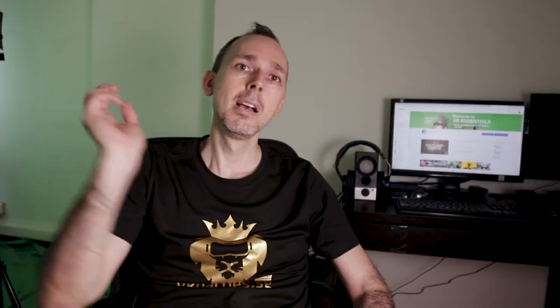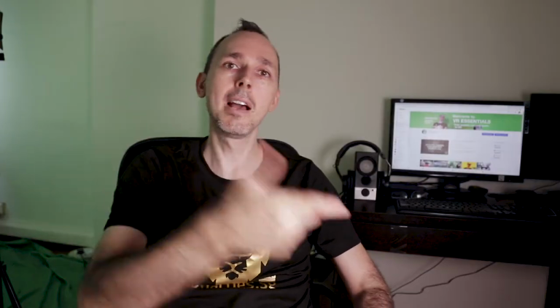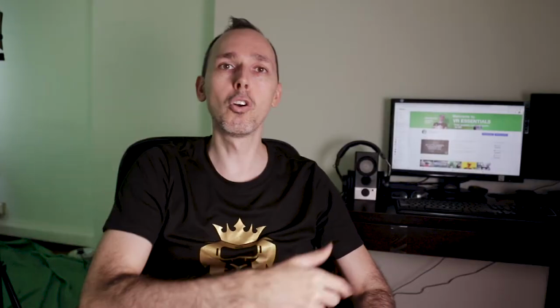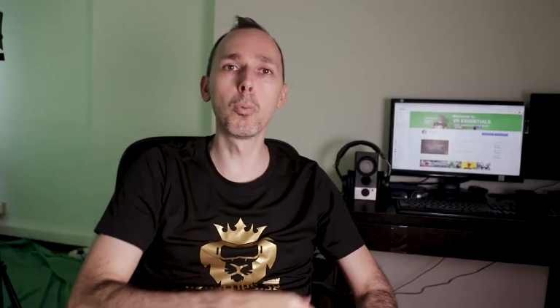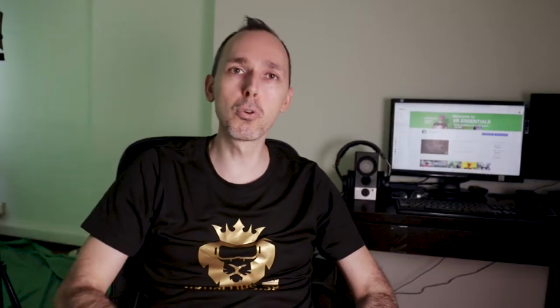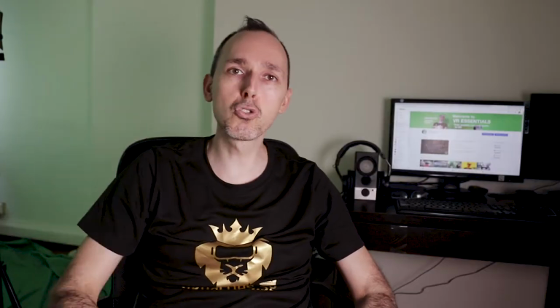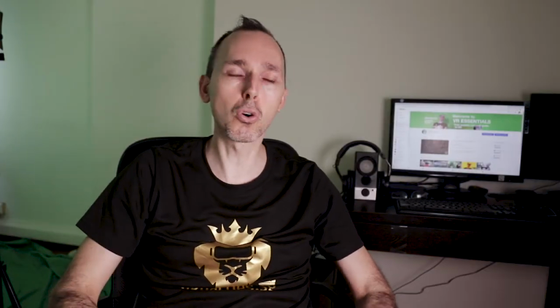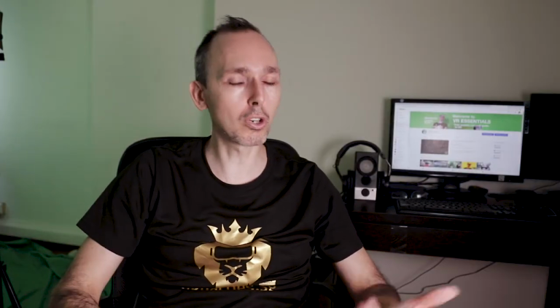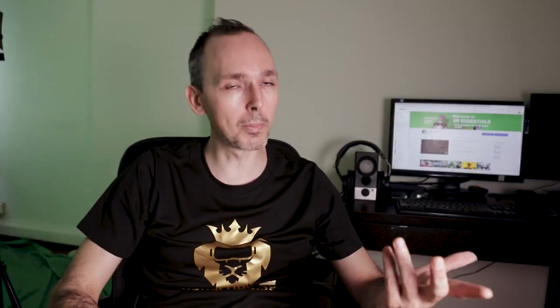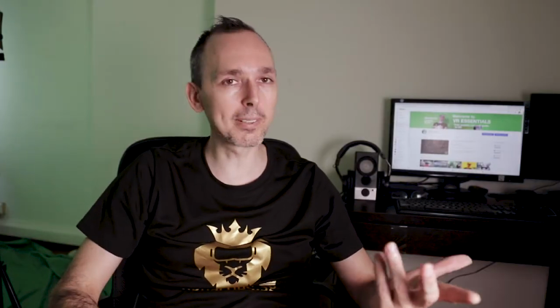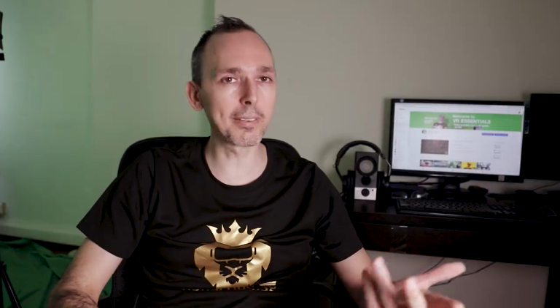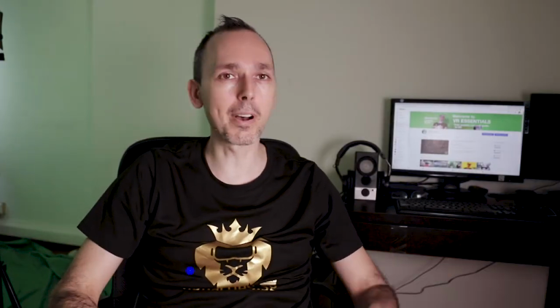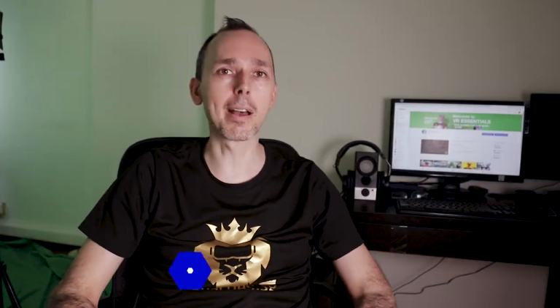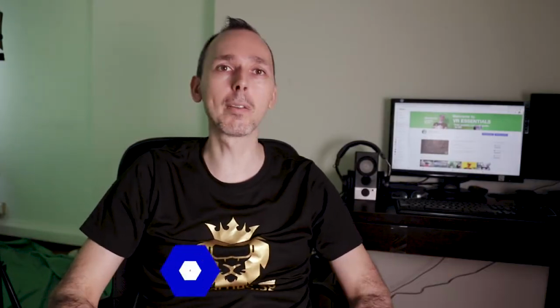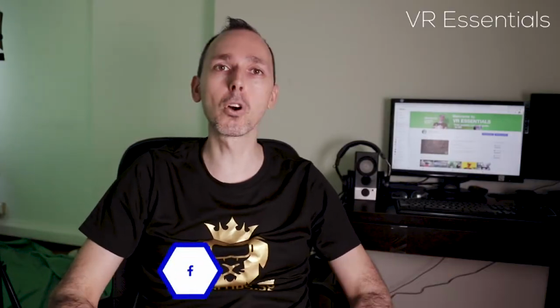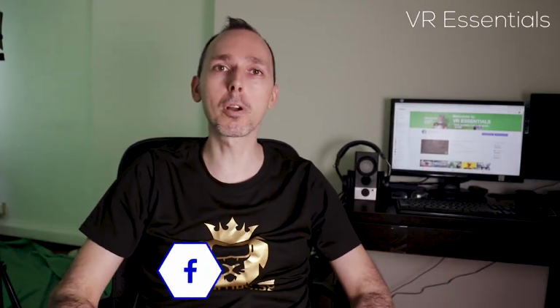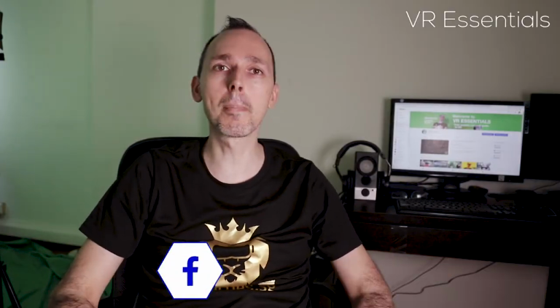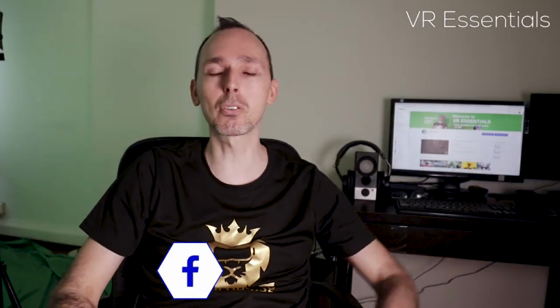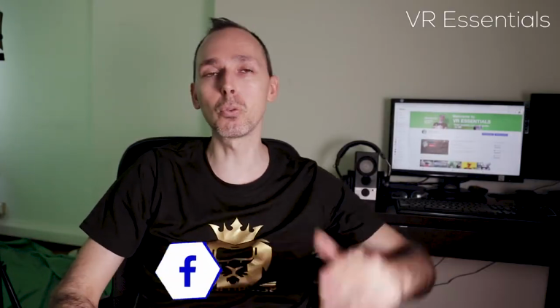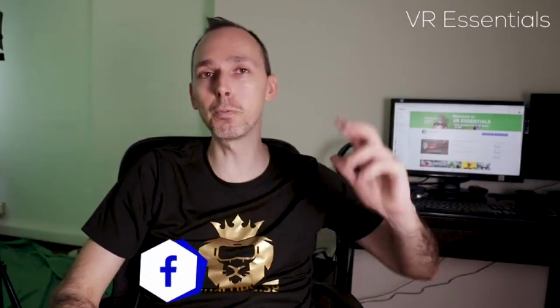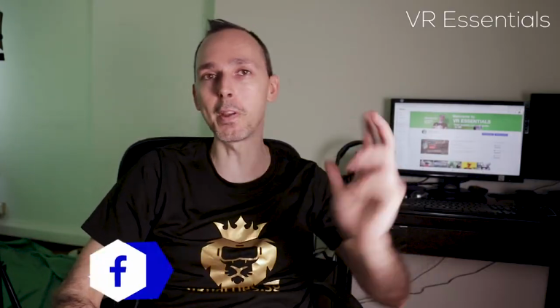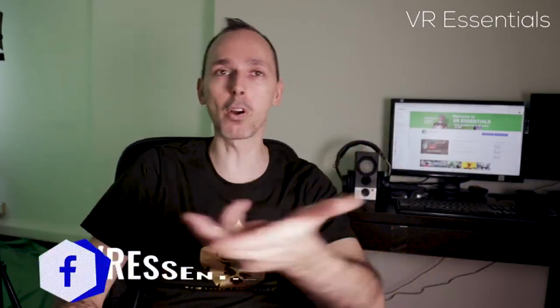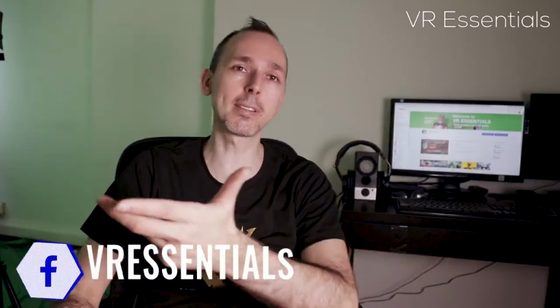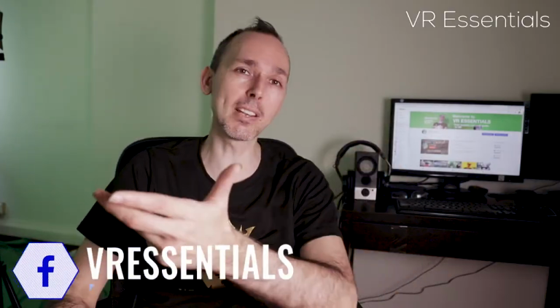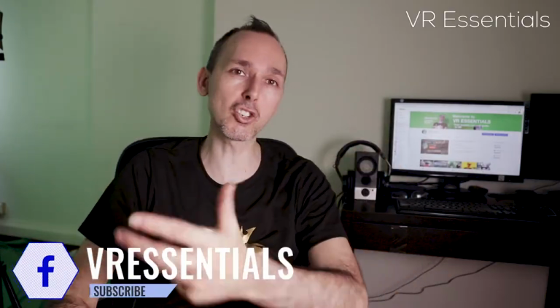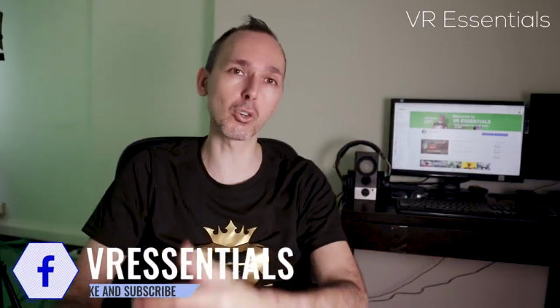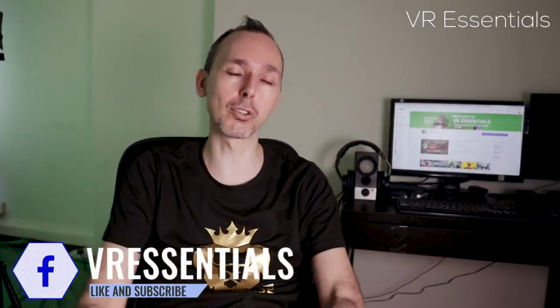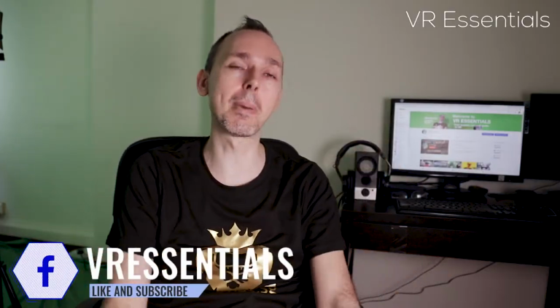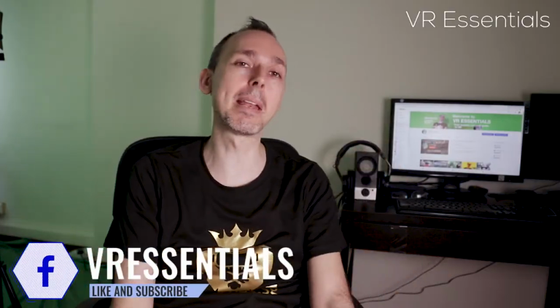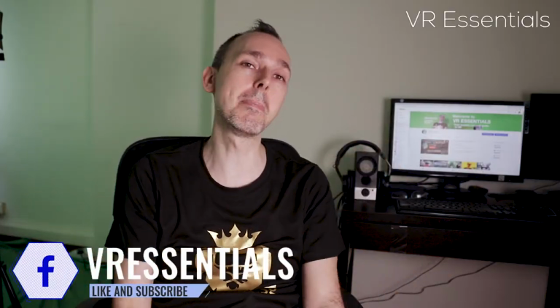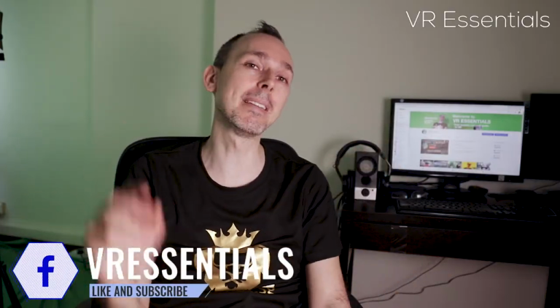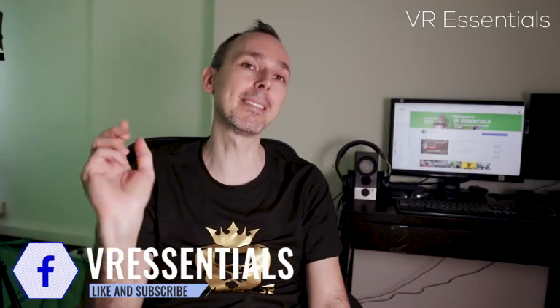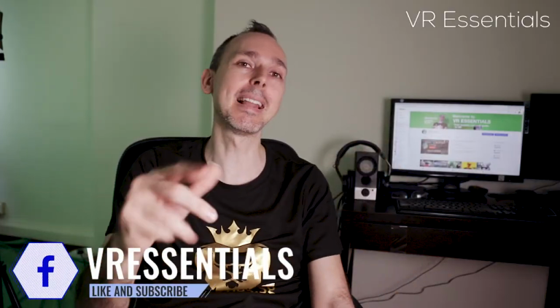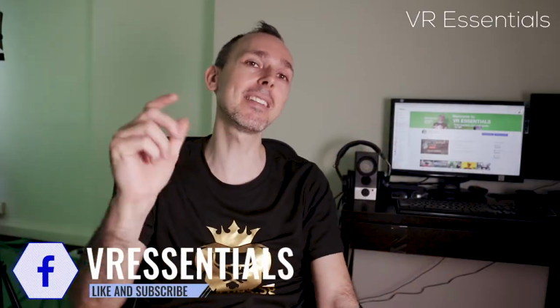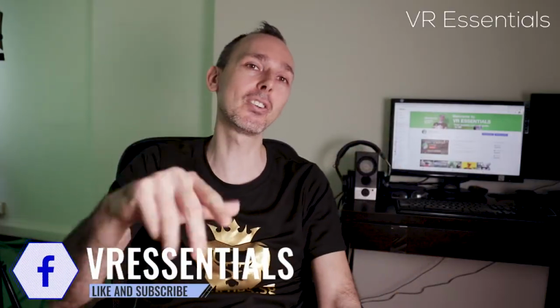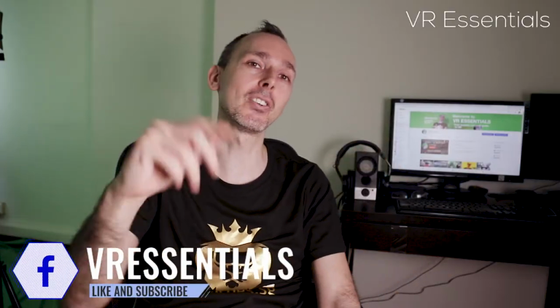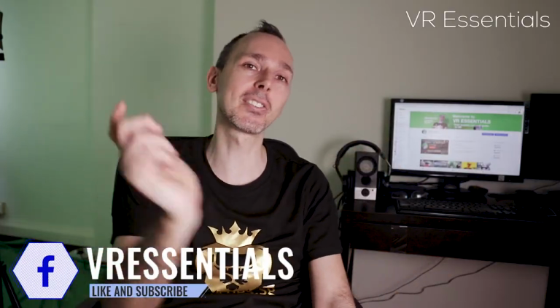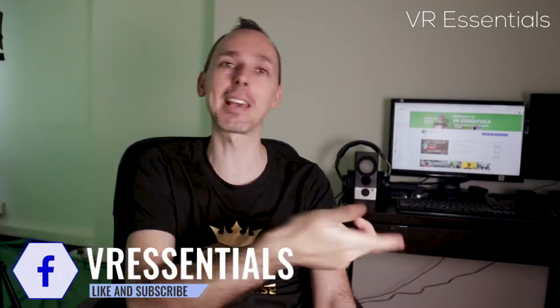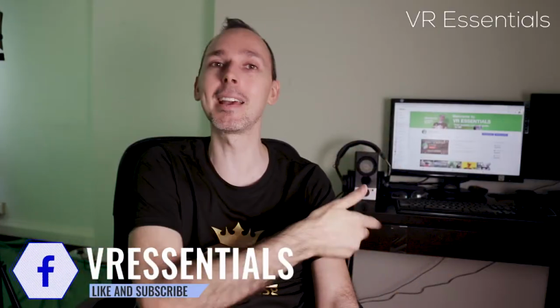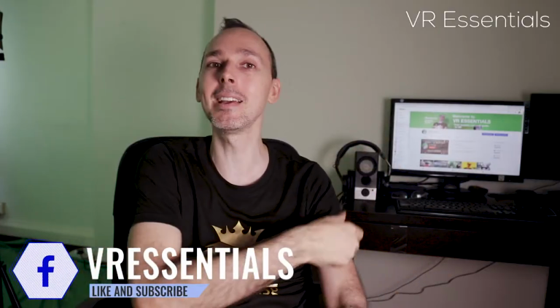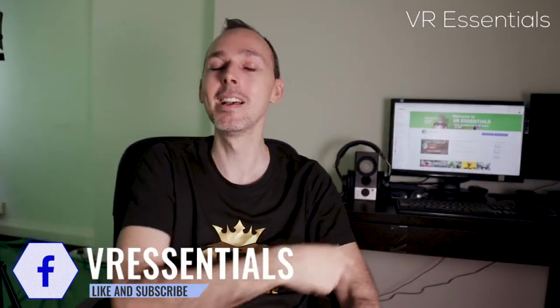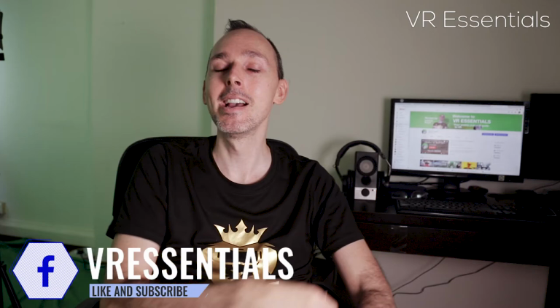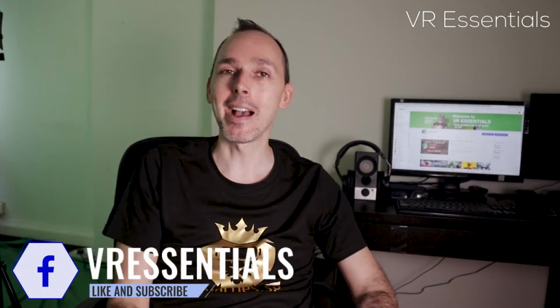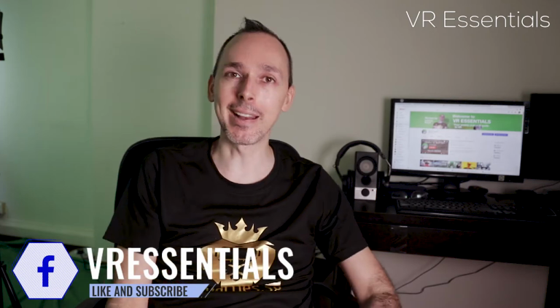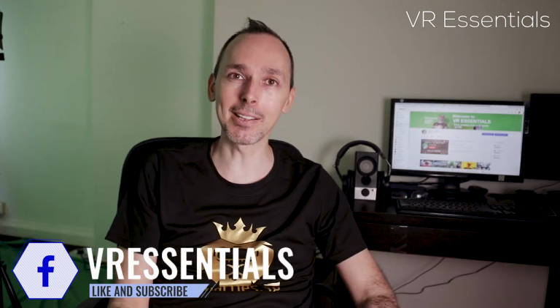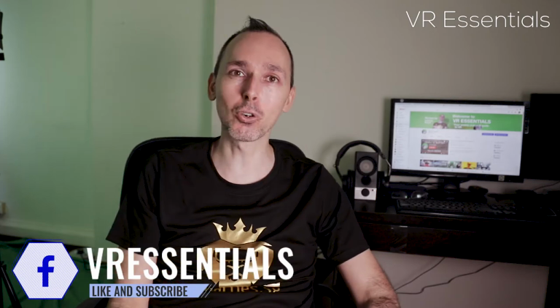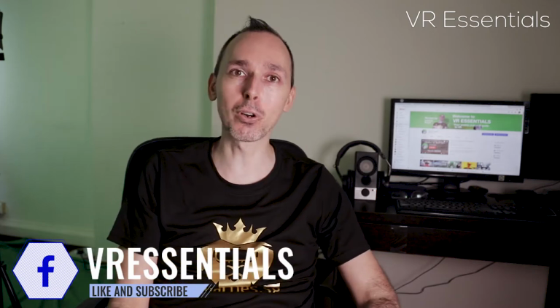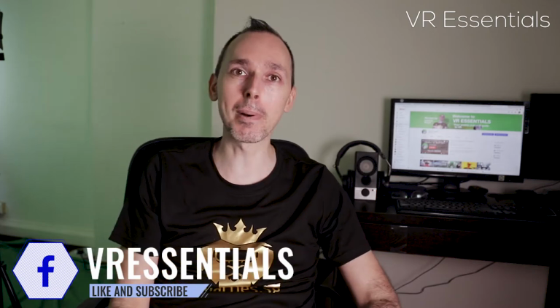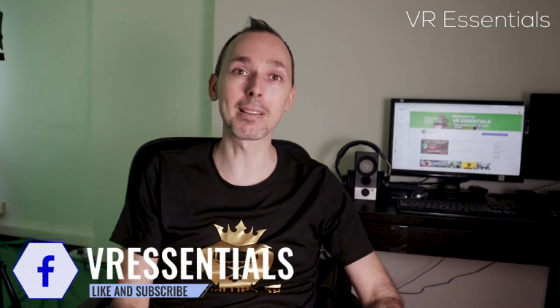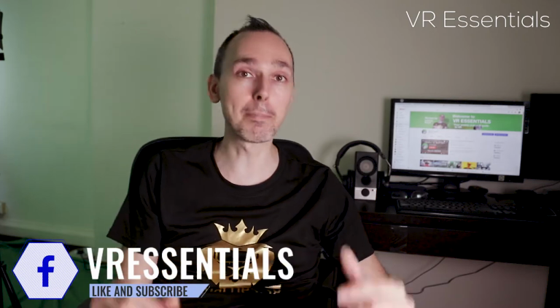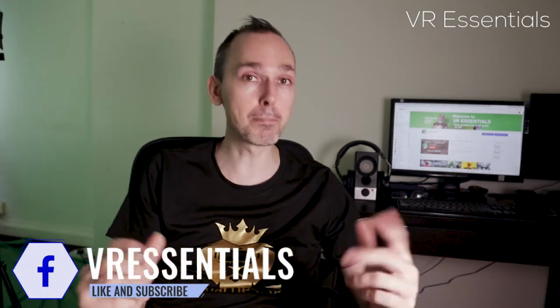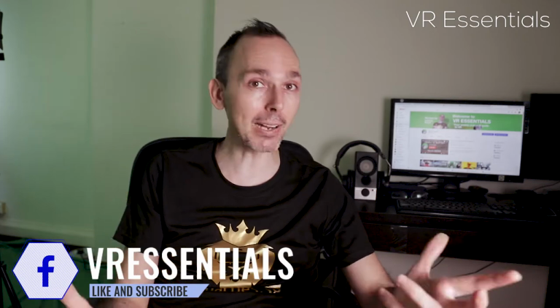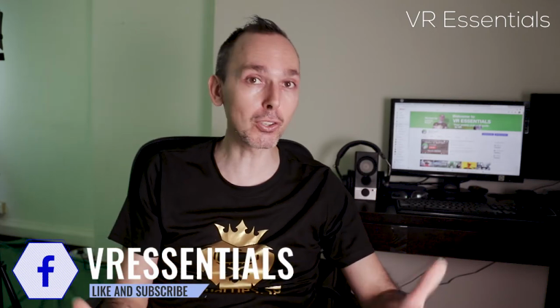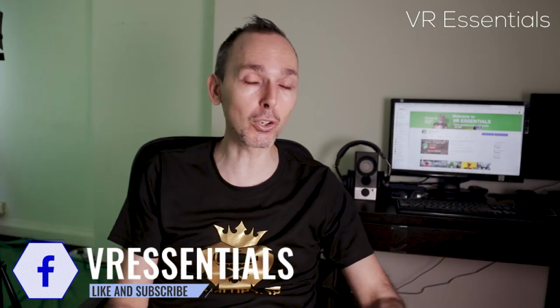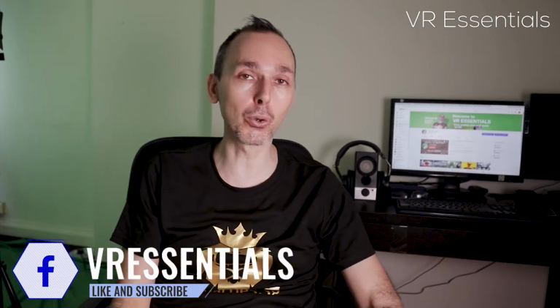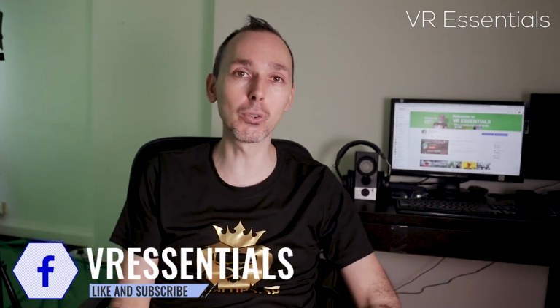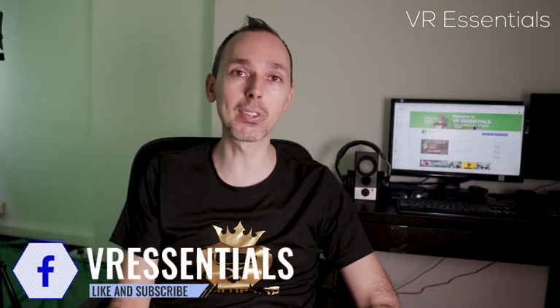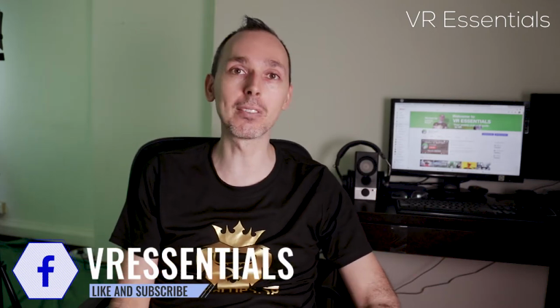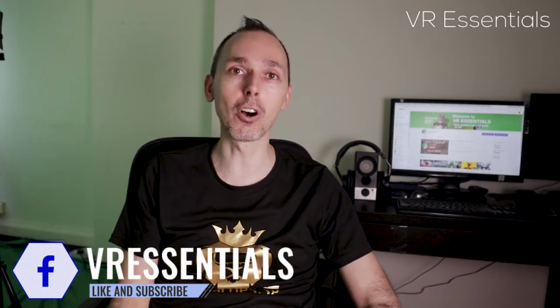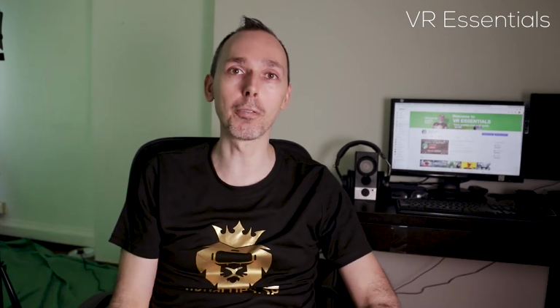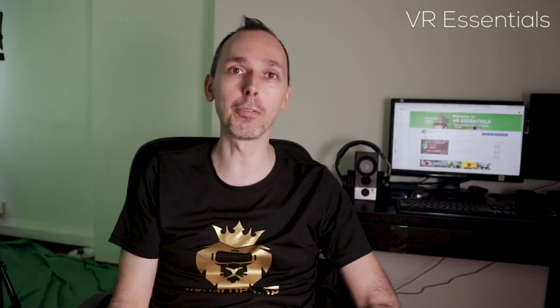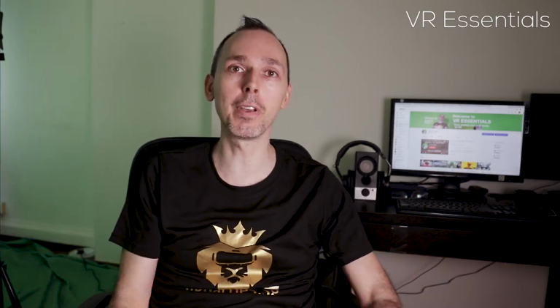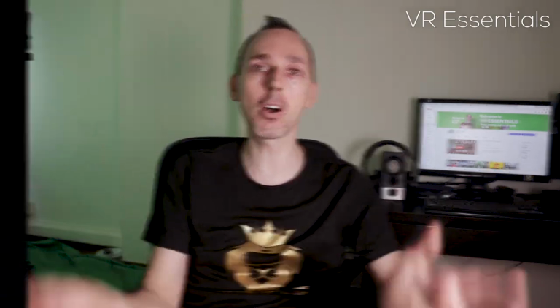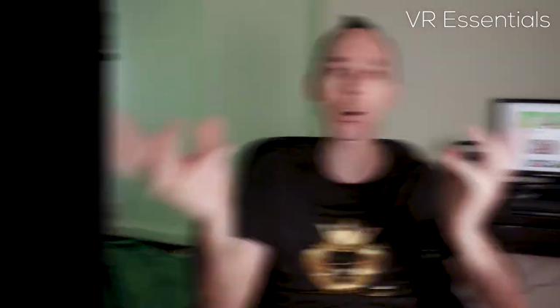Hello, bonjour, comment ça va? And welcome back to VR Essentials. My name is Lazius K and I talk about the practical uses of VR.